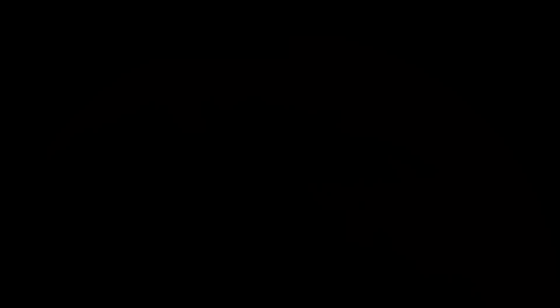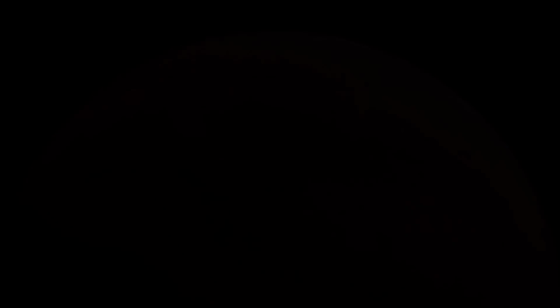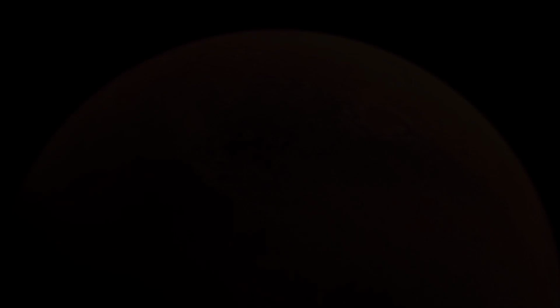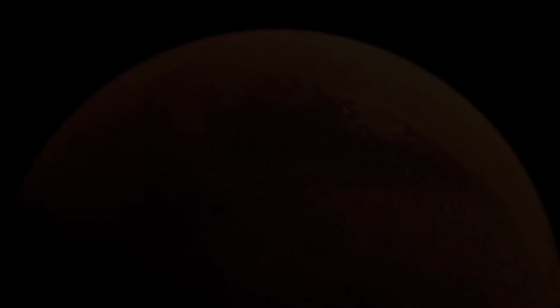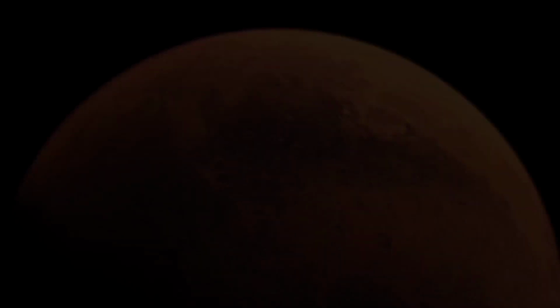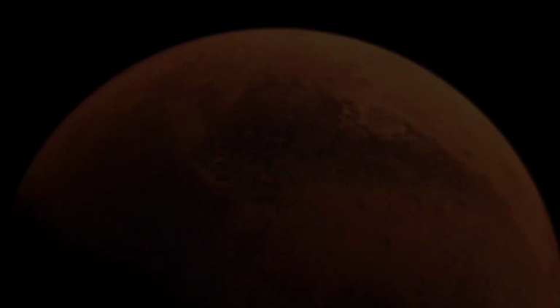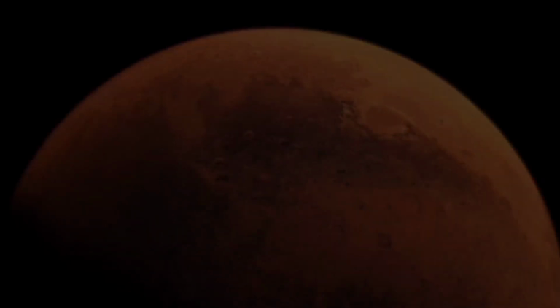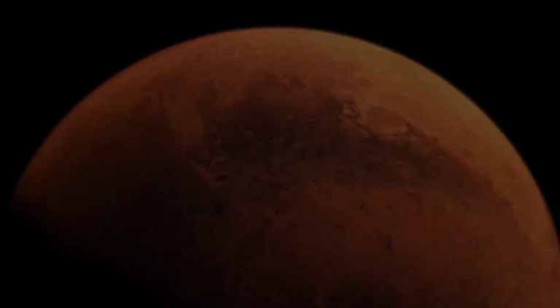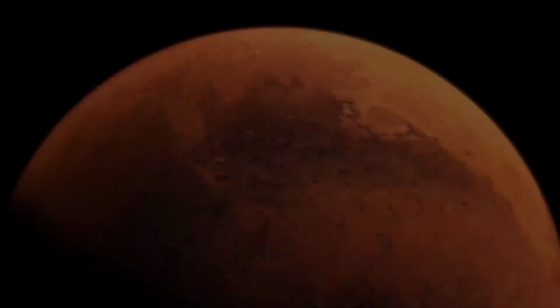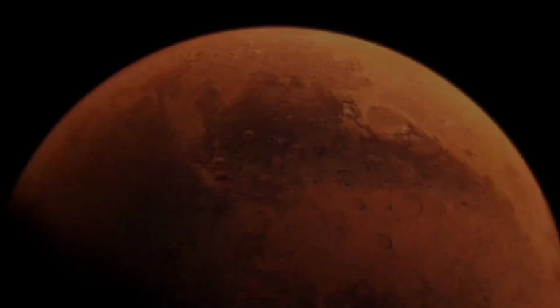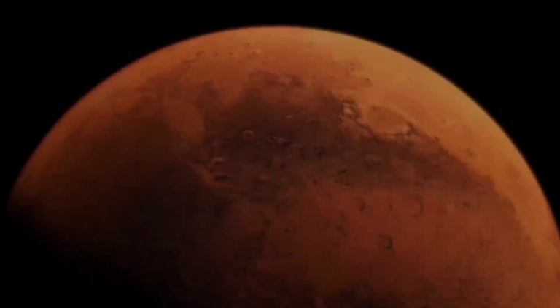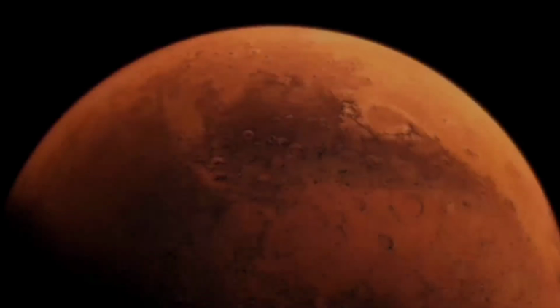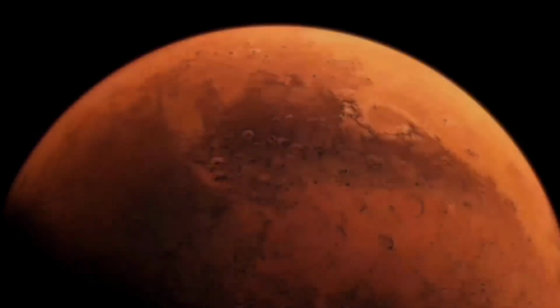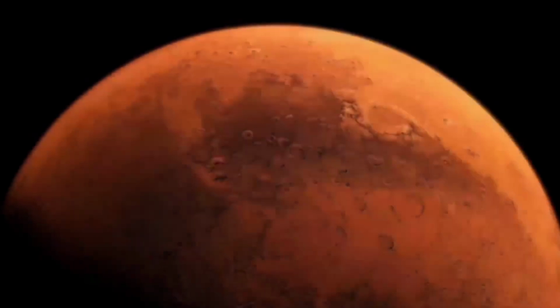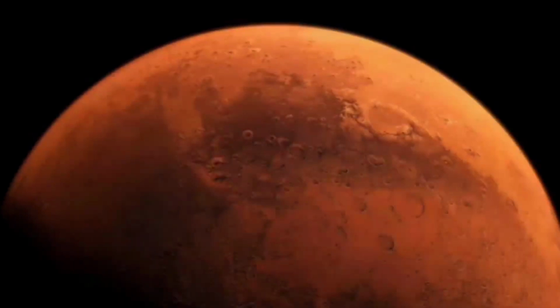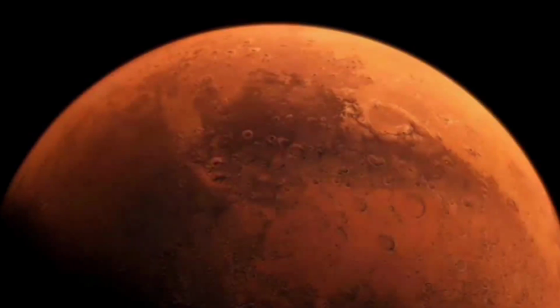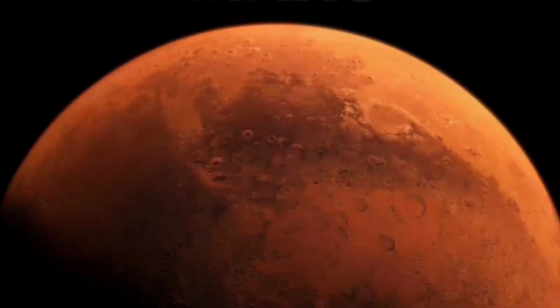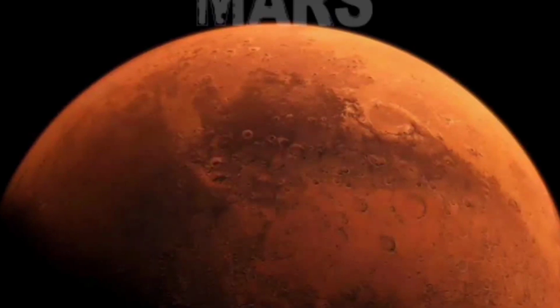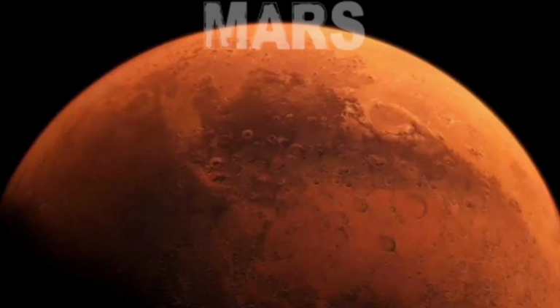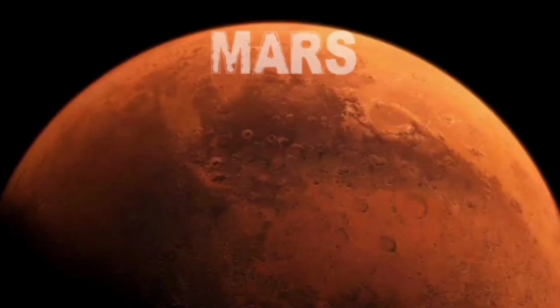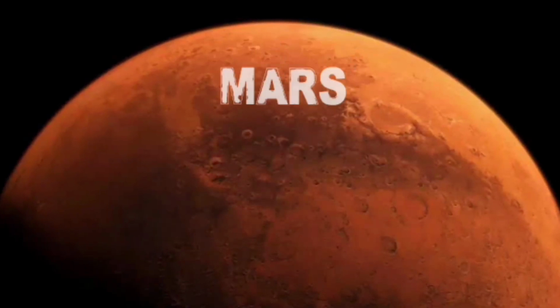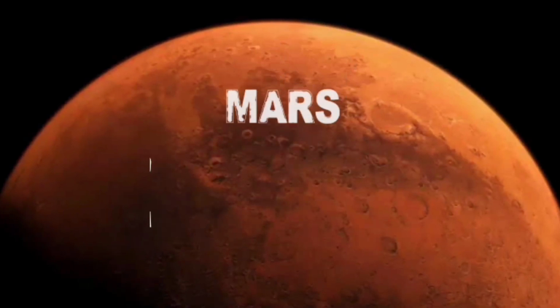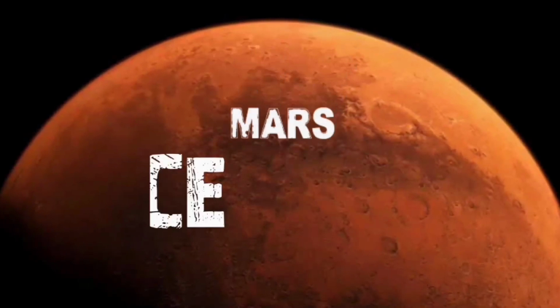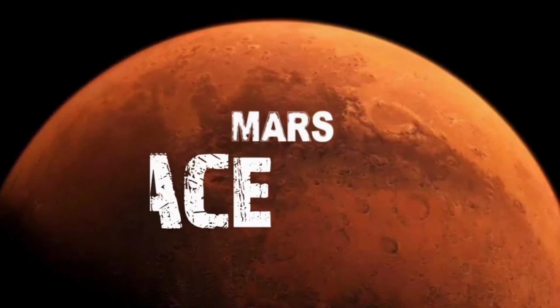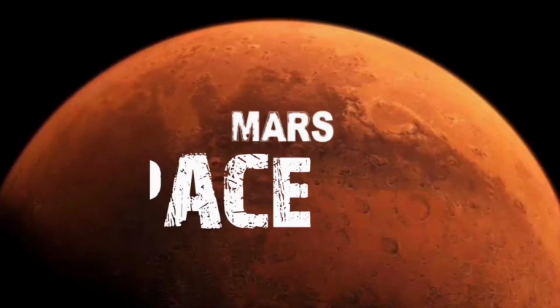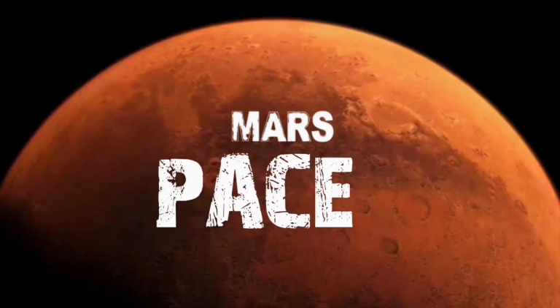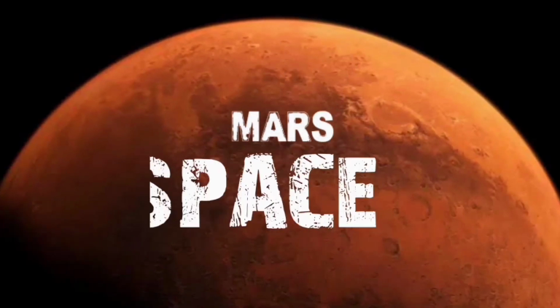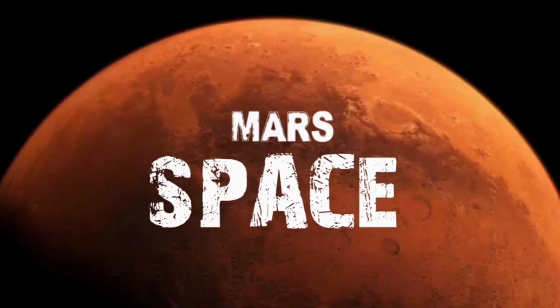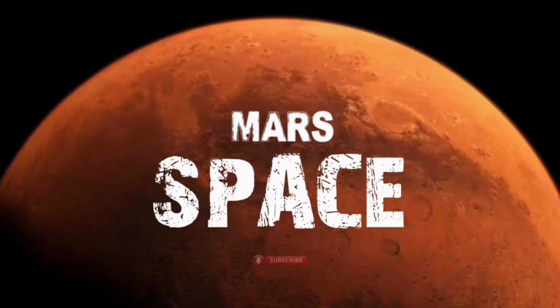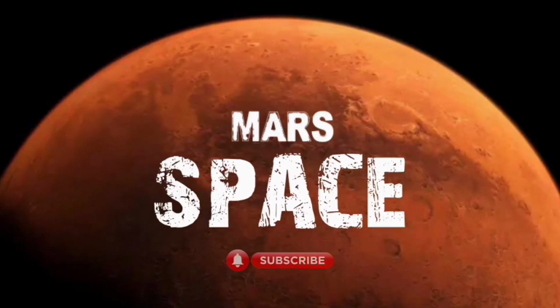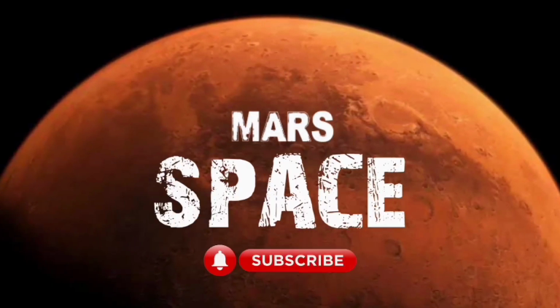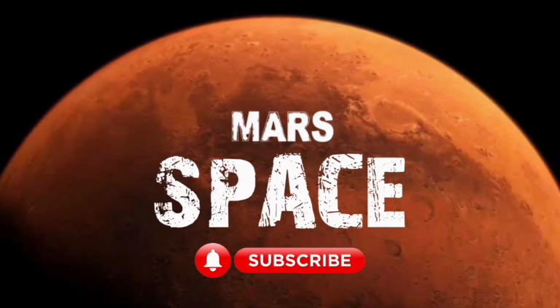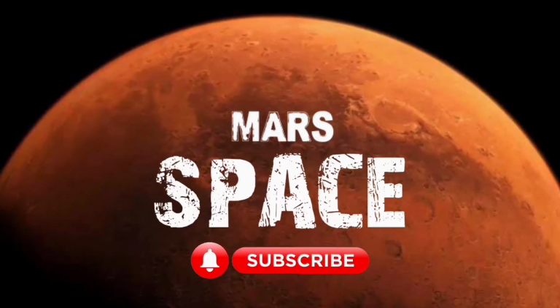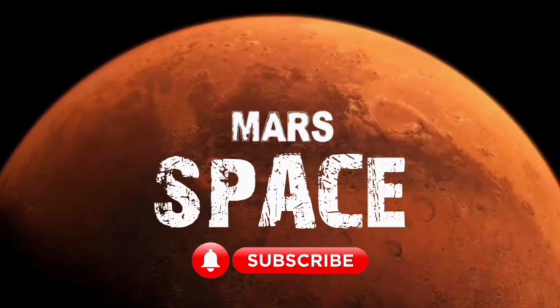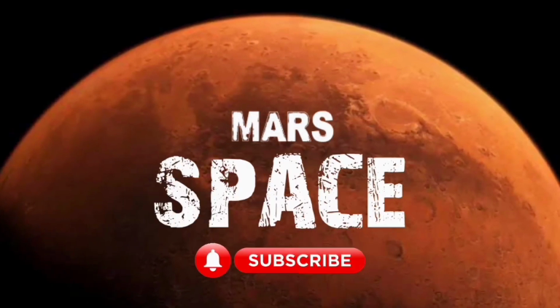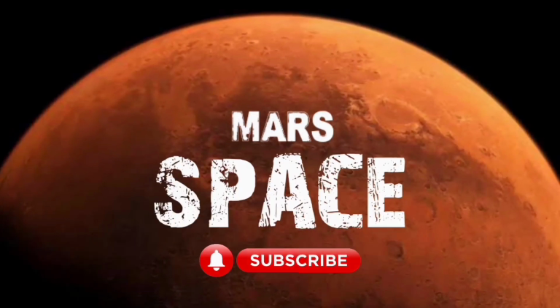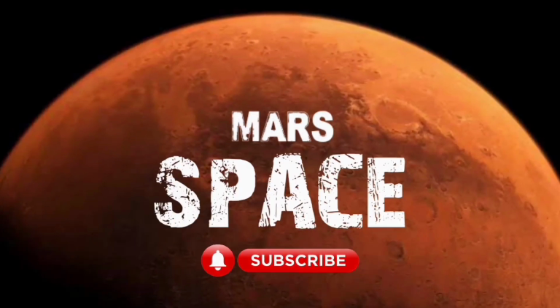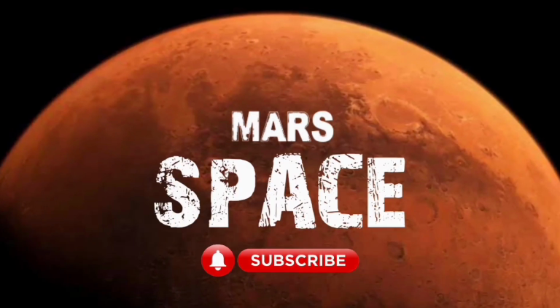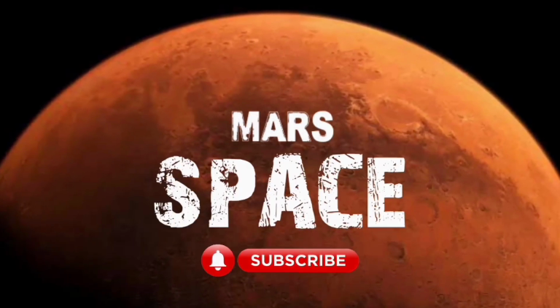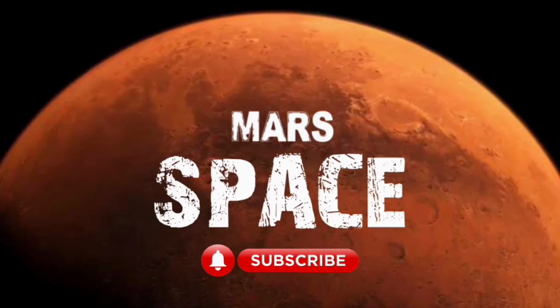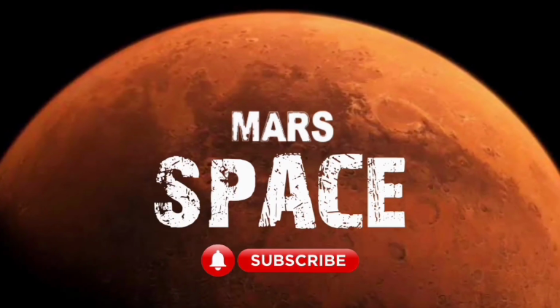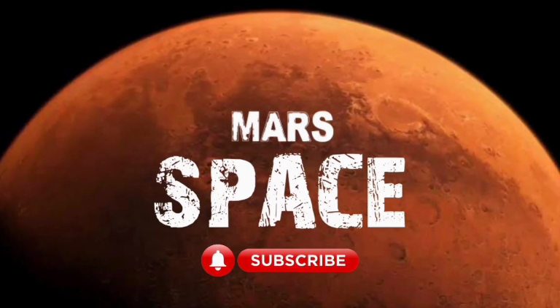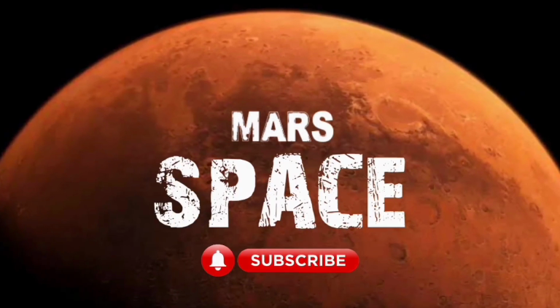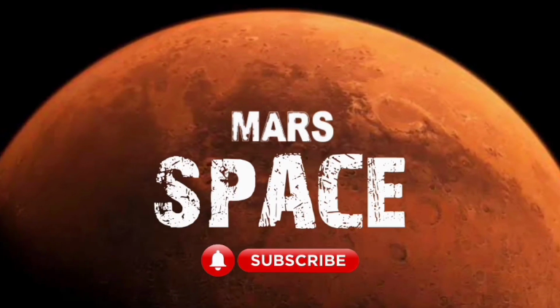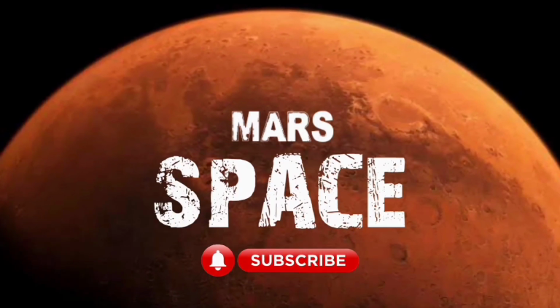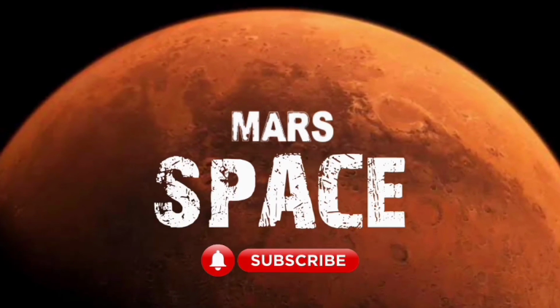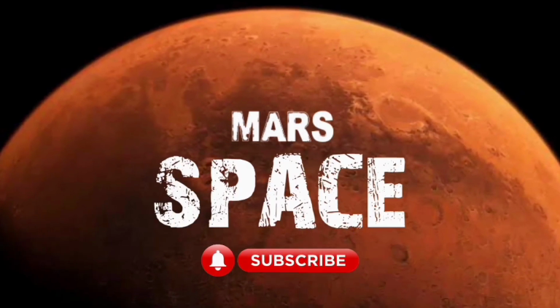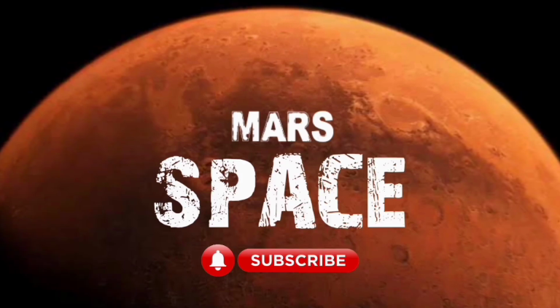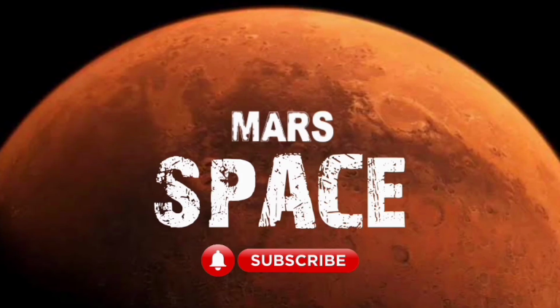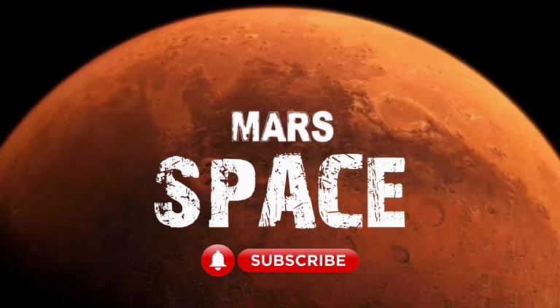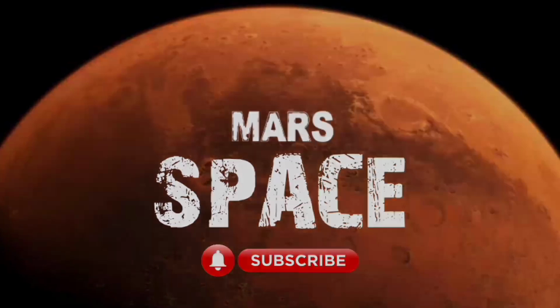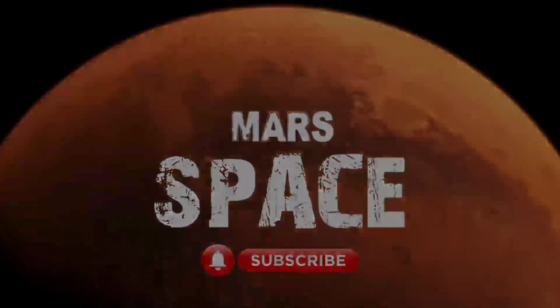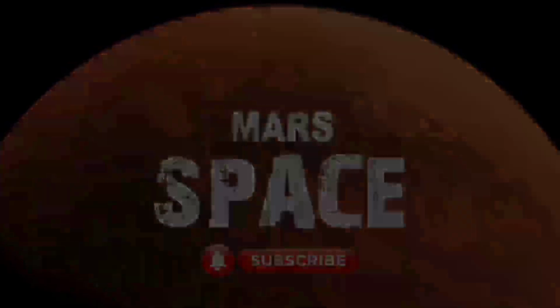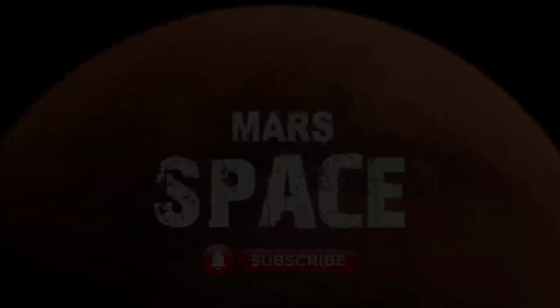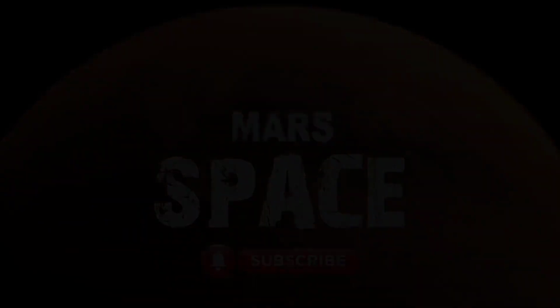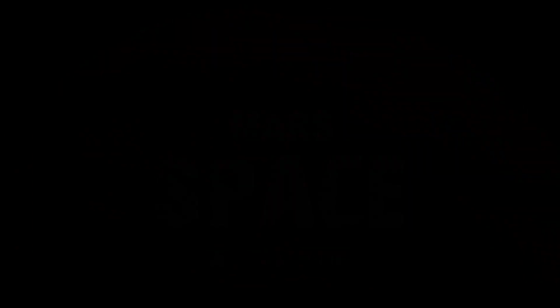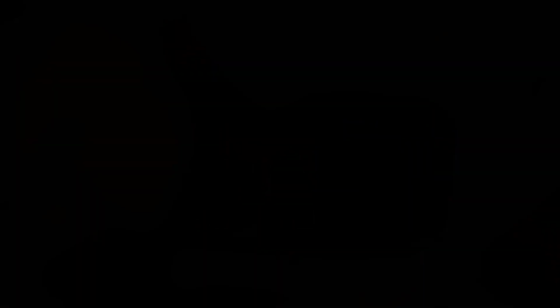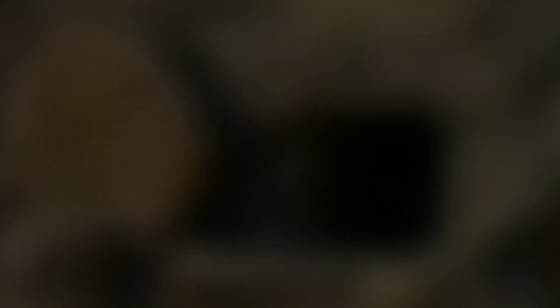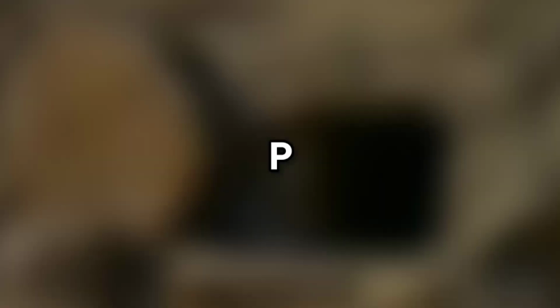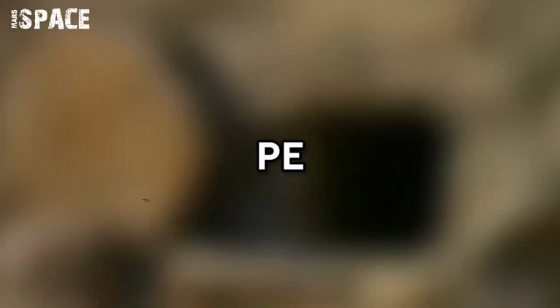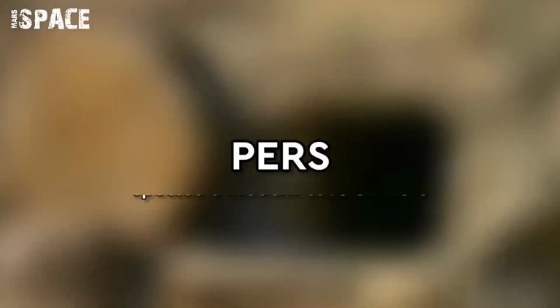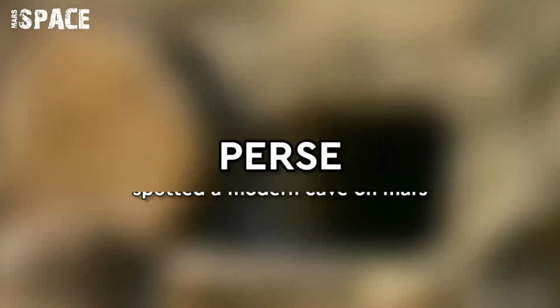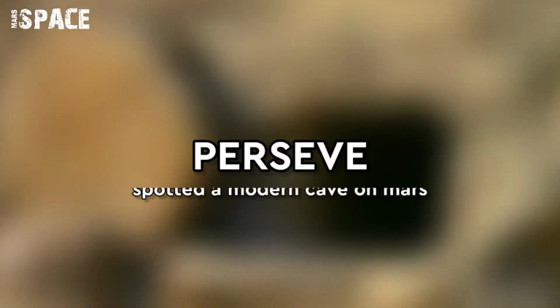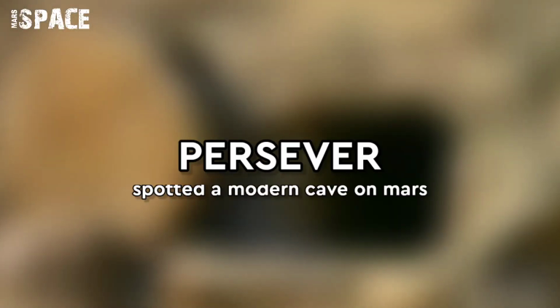Hi everyone, welcome back to our YouTube channel Mars to Spice. If you are new, hit the bell icon with thumbs up and please watch the full video.